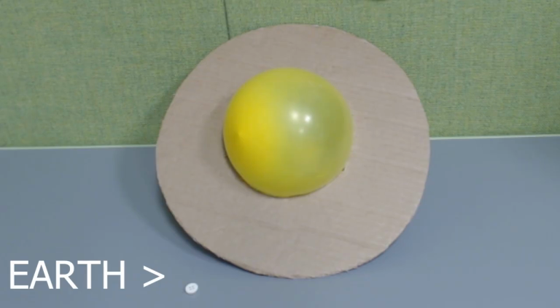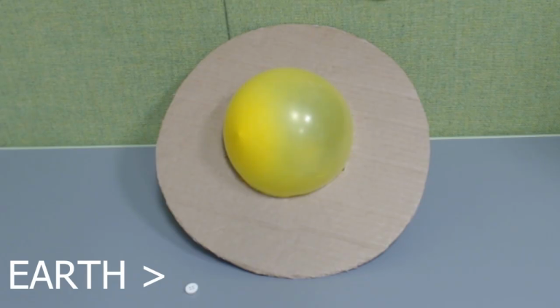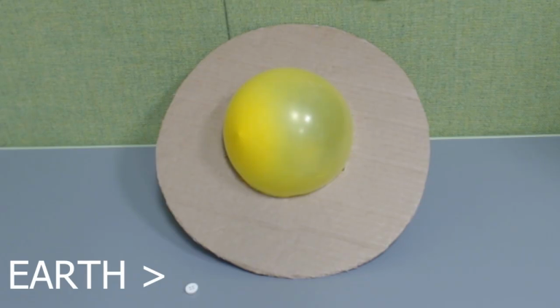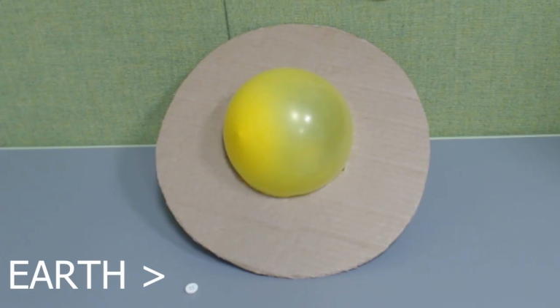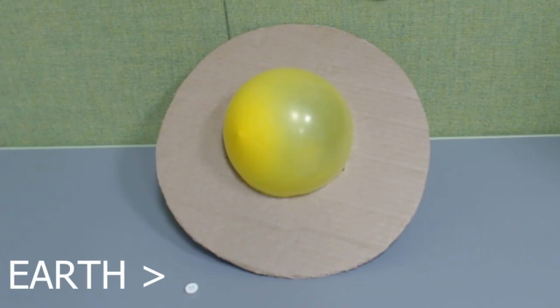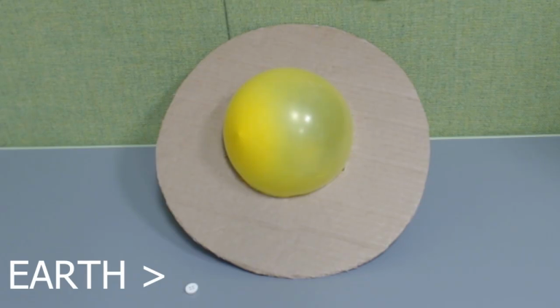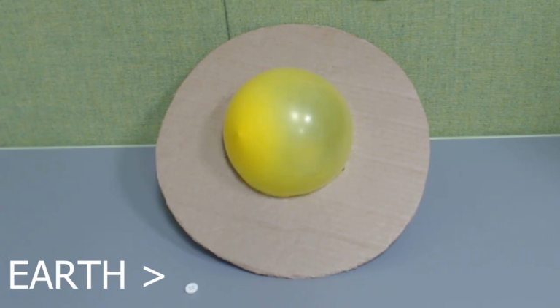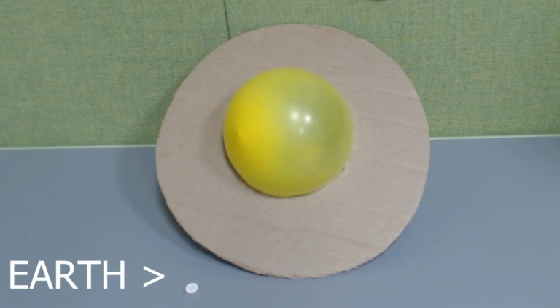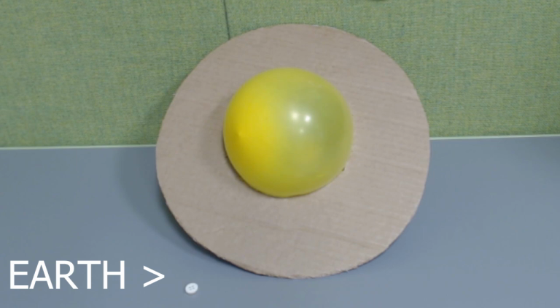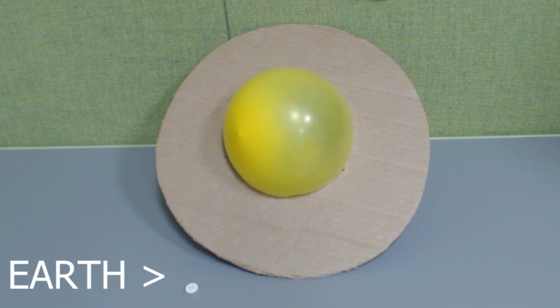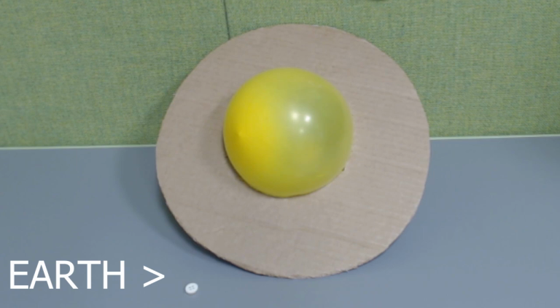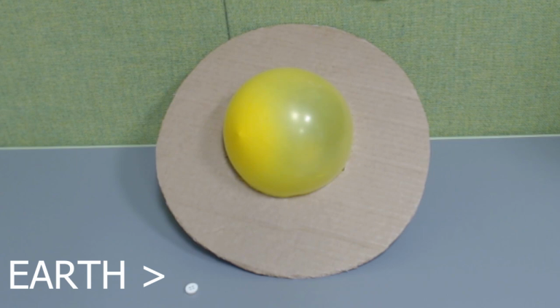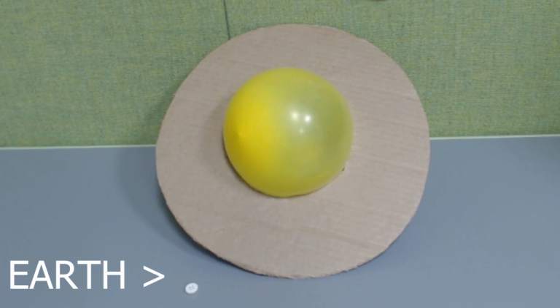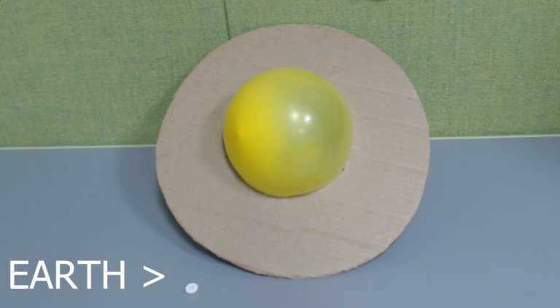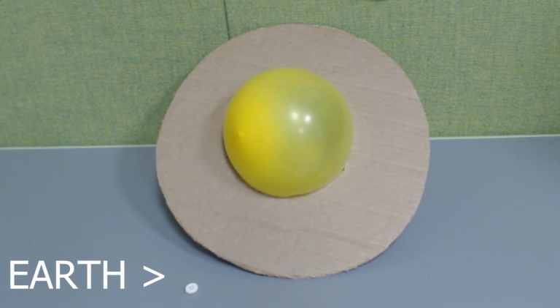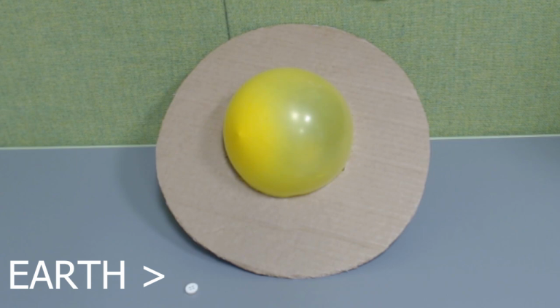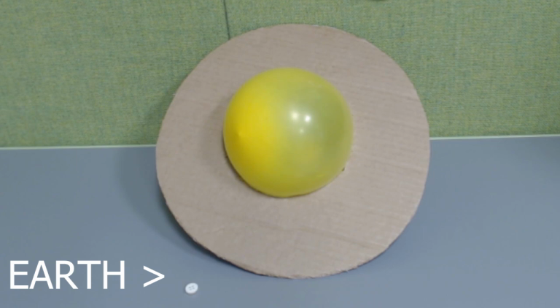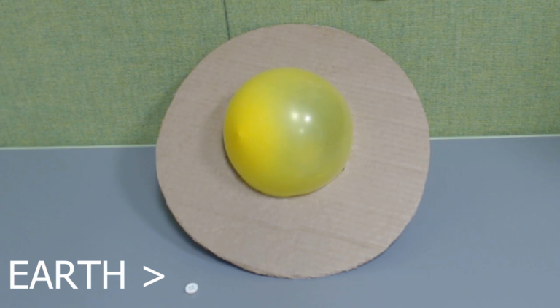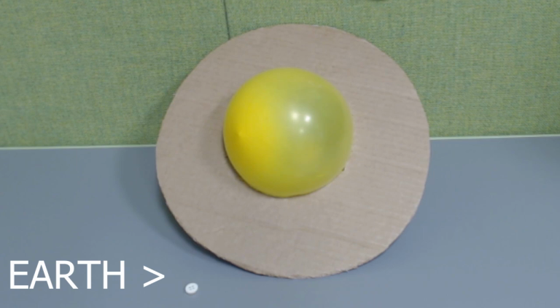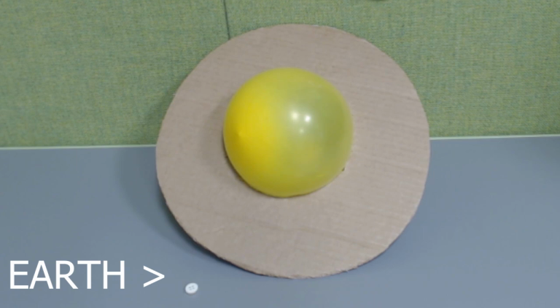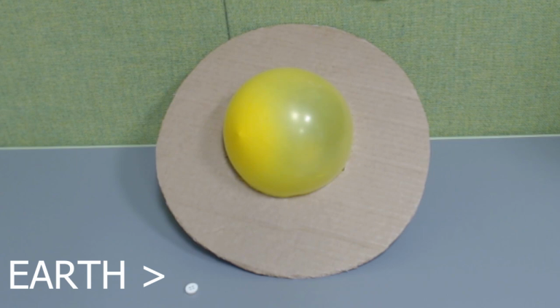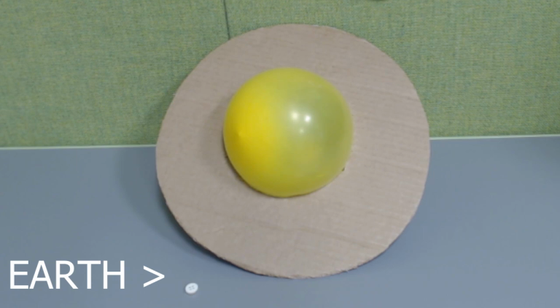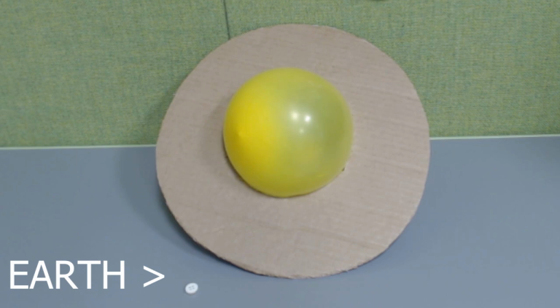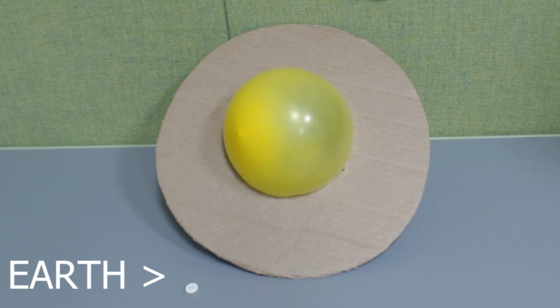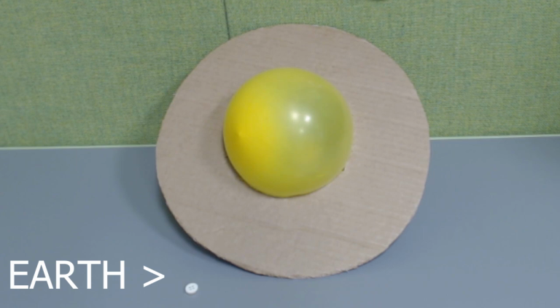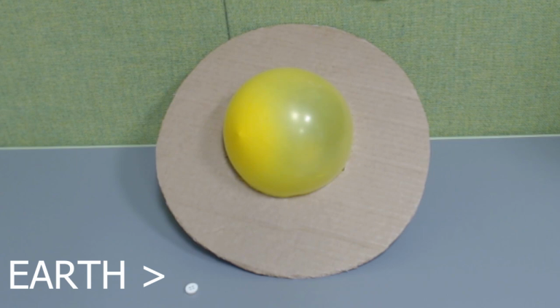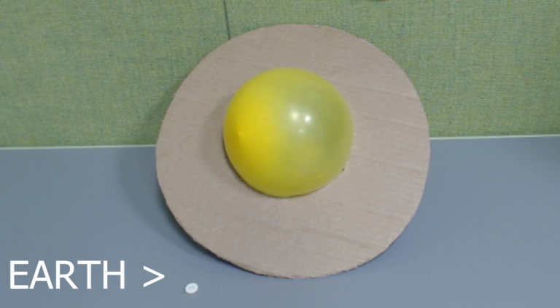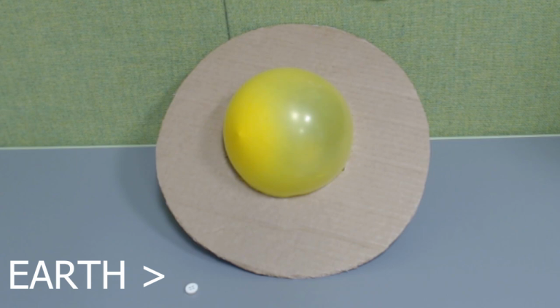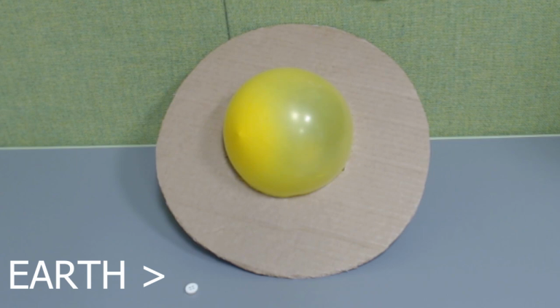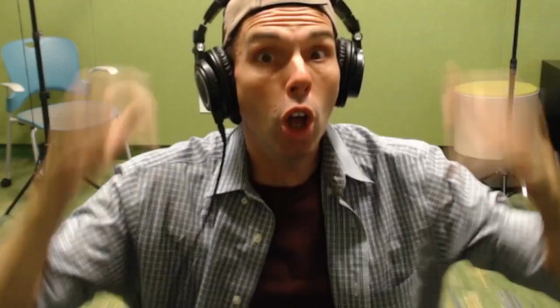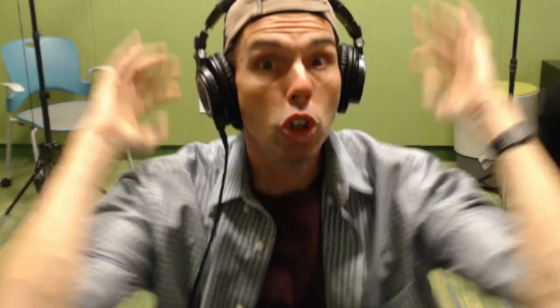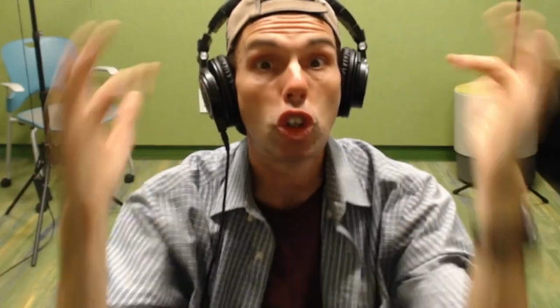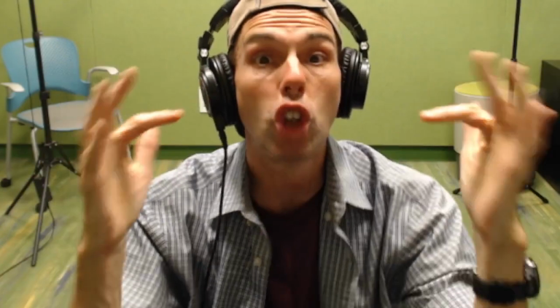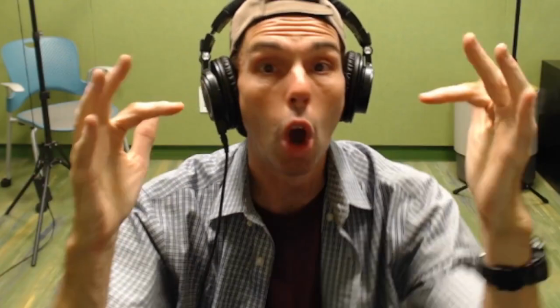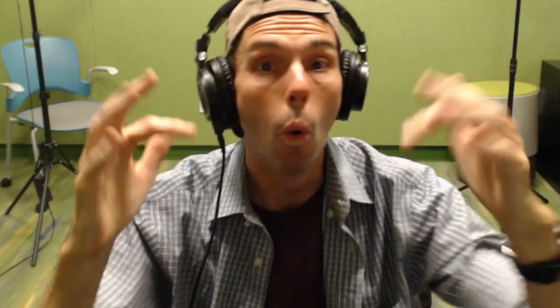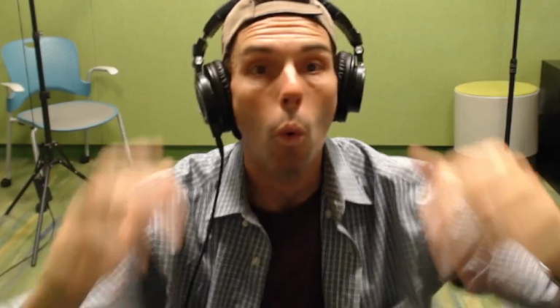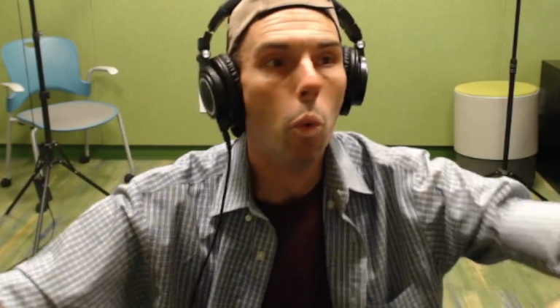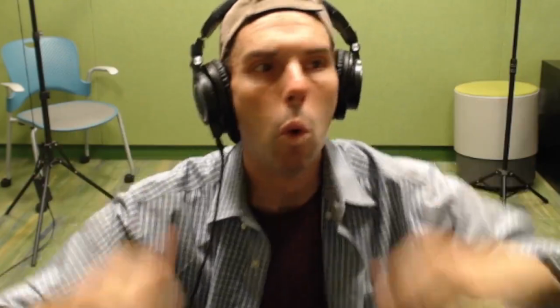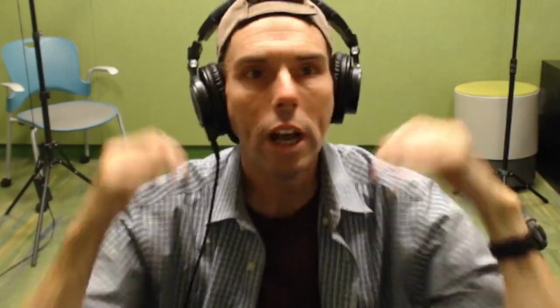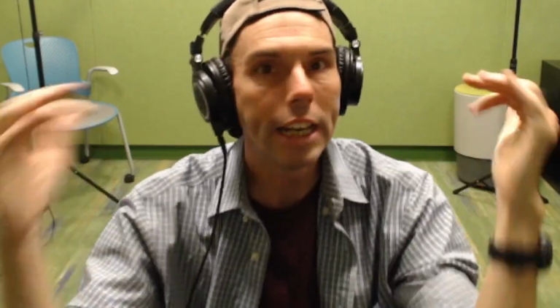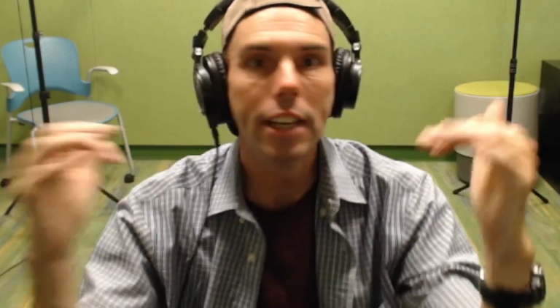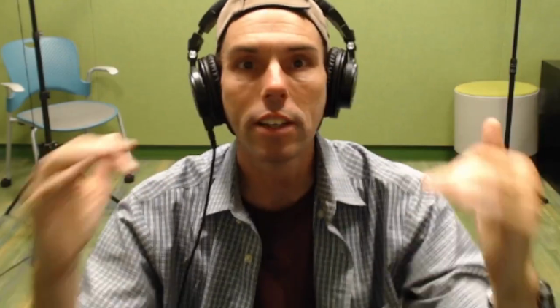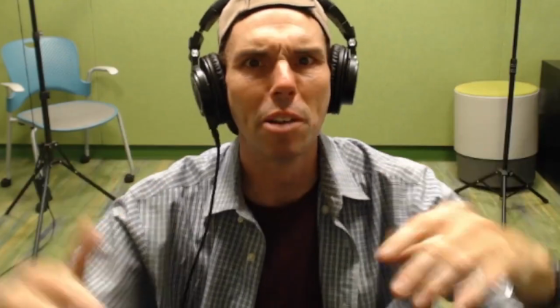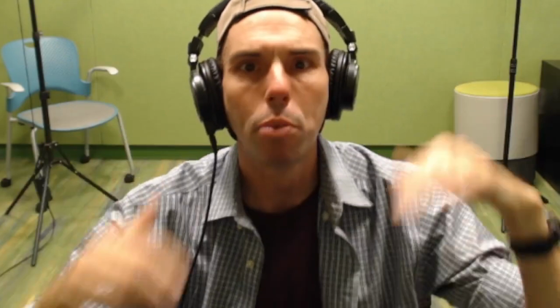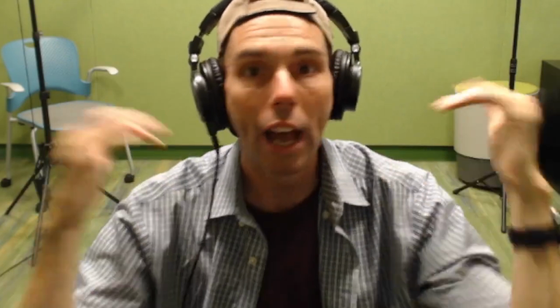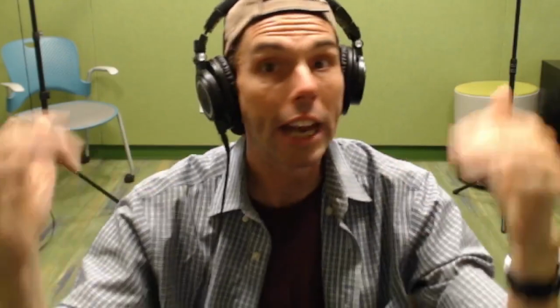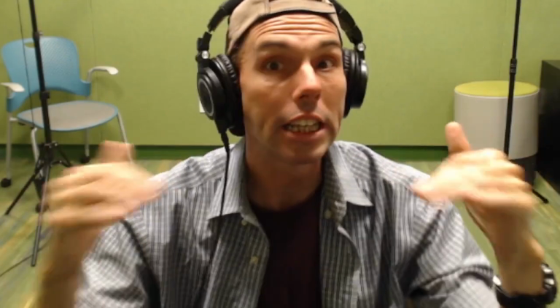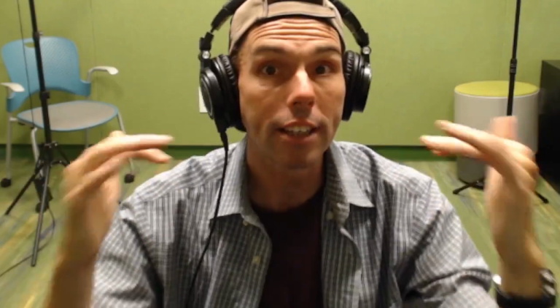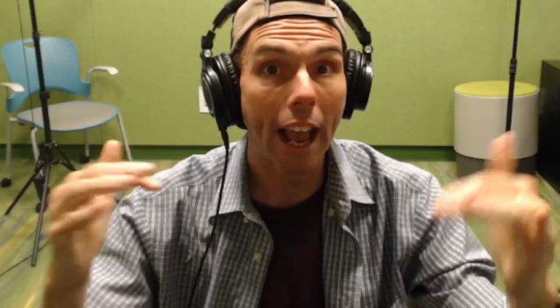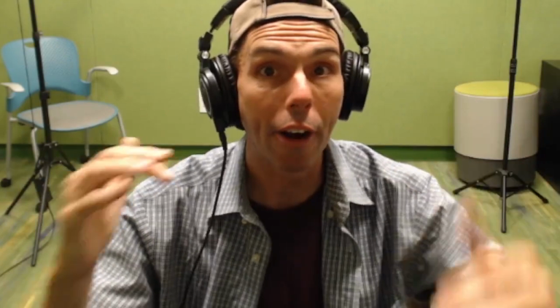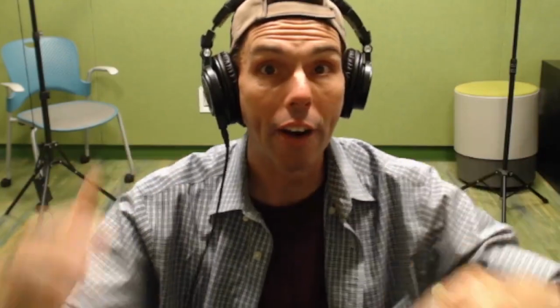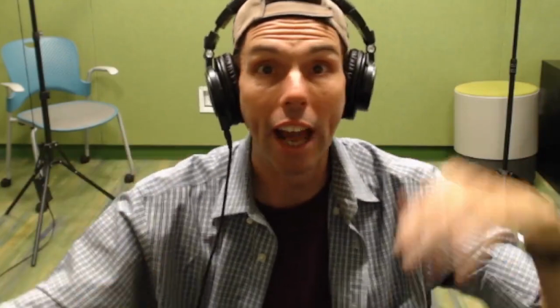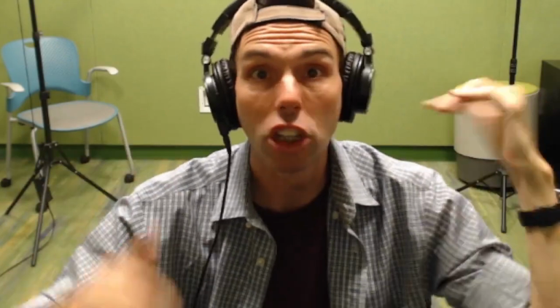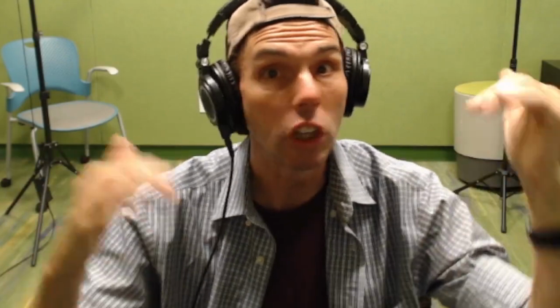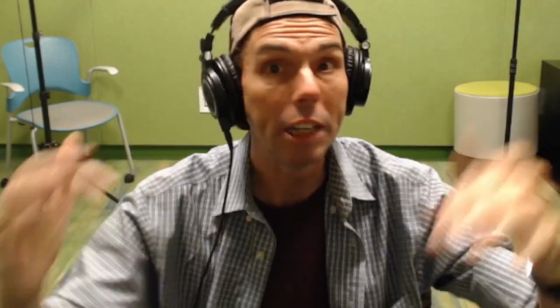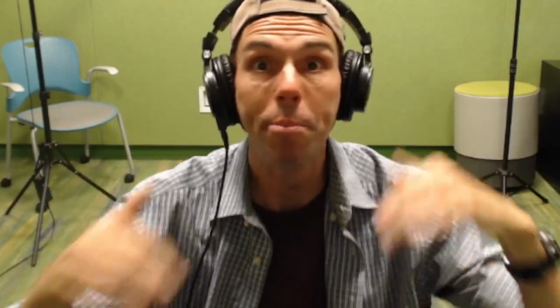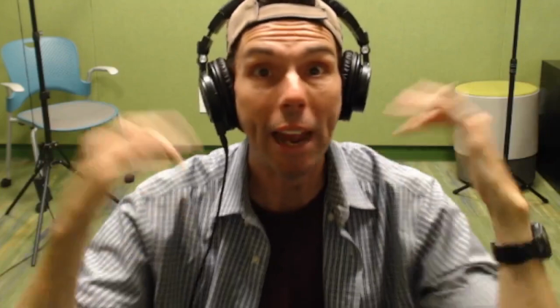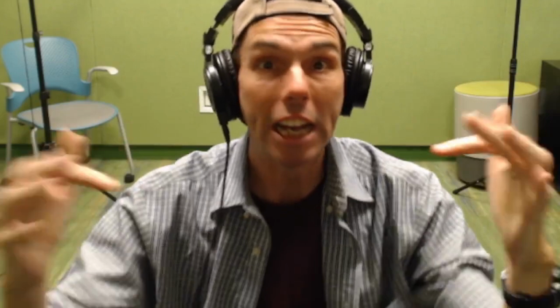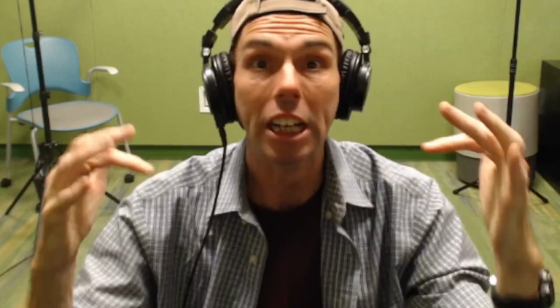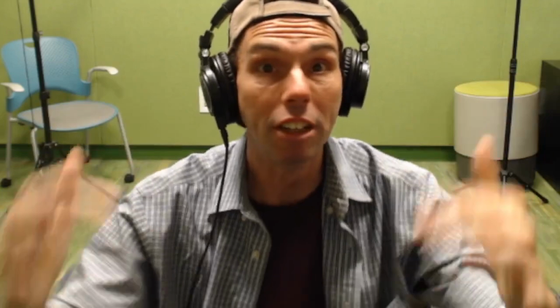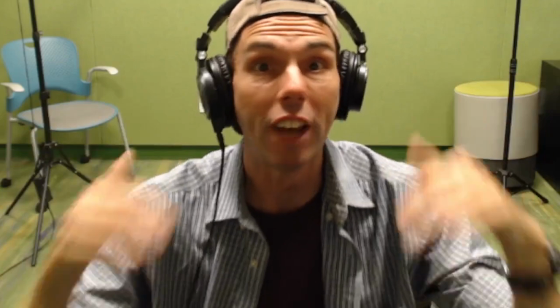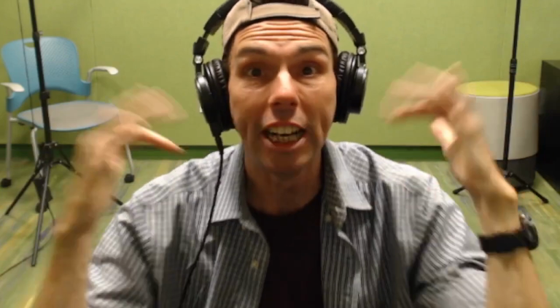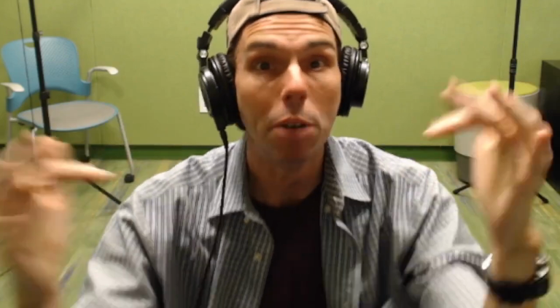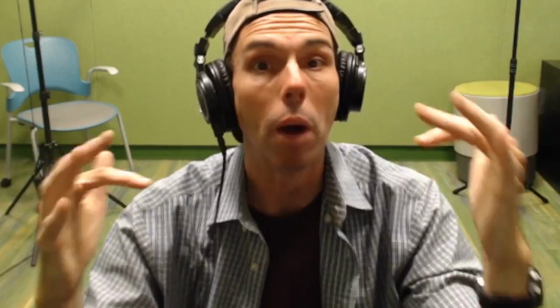And Earth would only be as big as this one centimeter button. So, what is the planet Saturn actually made of anyway?